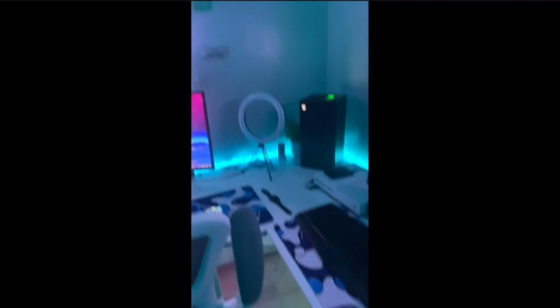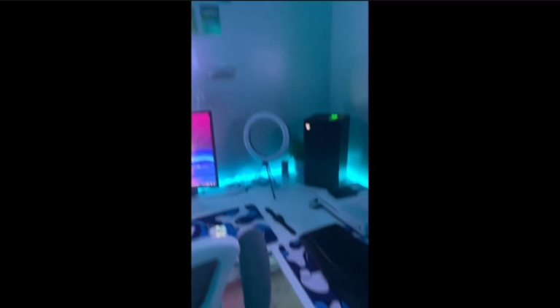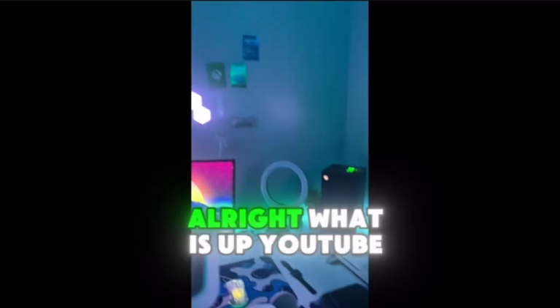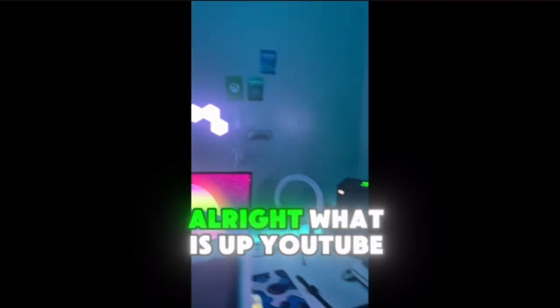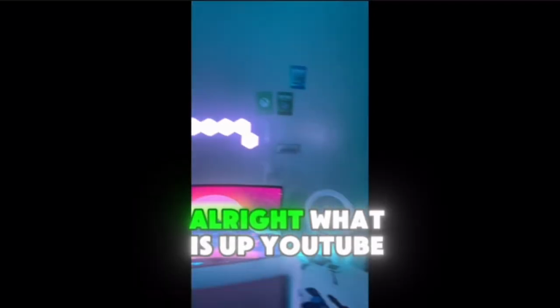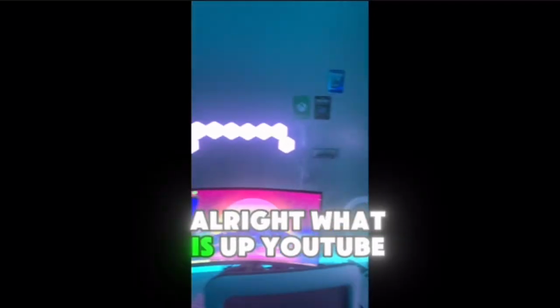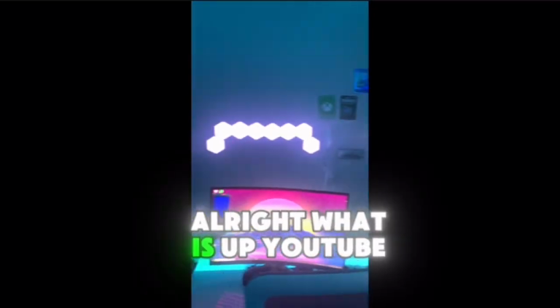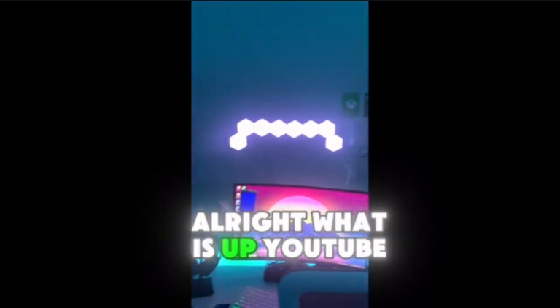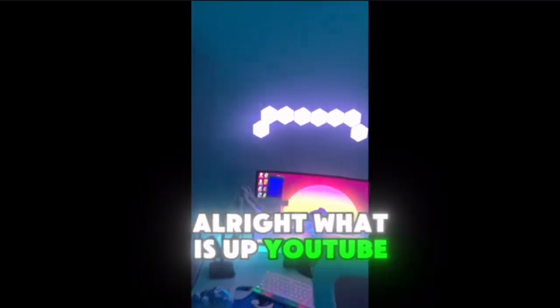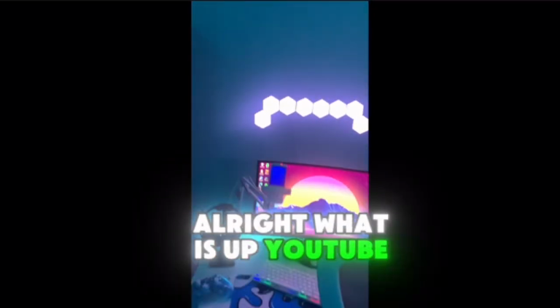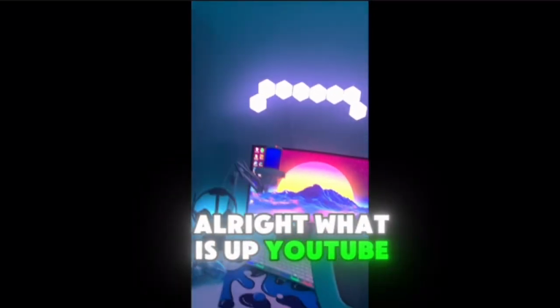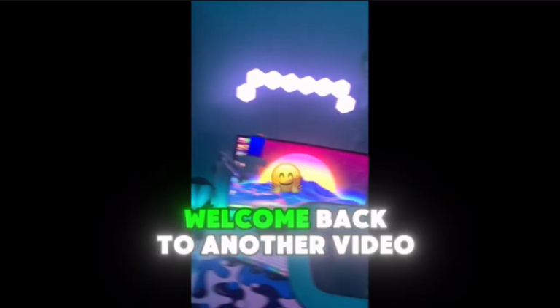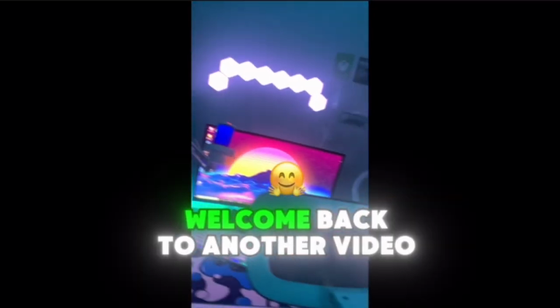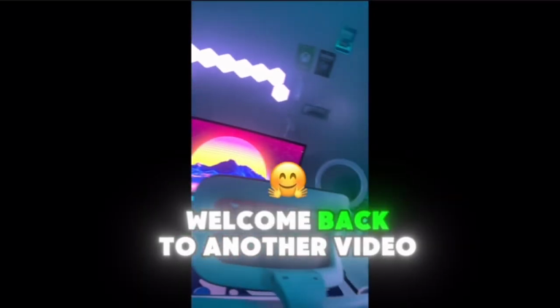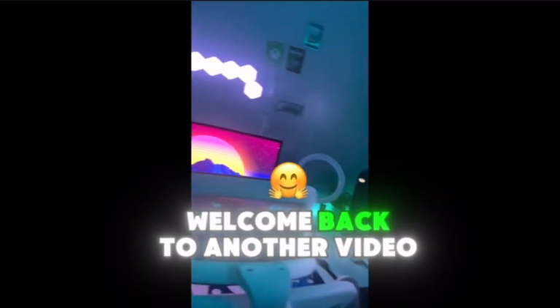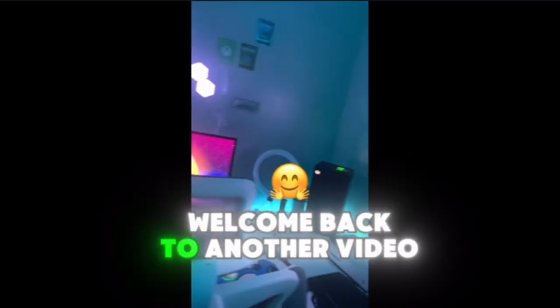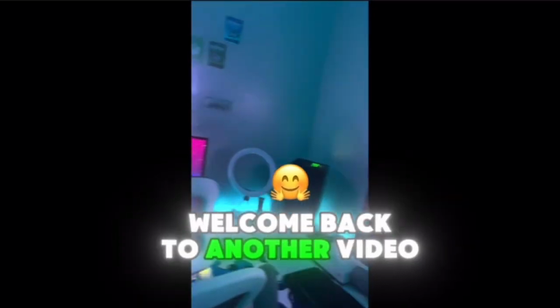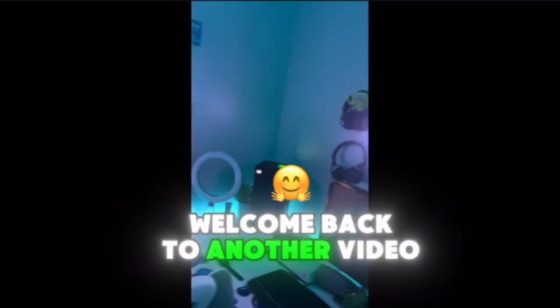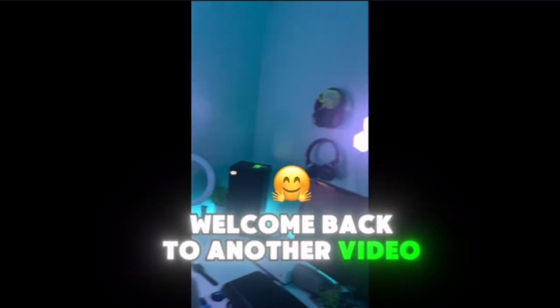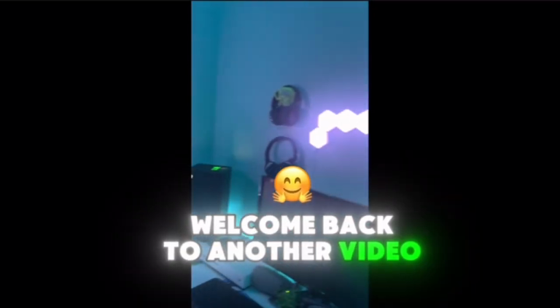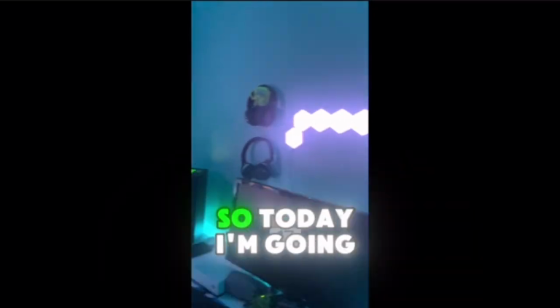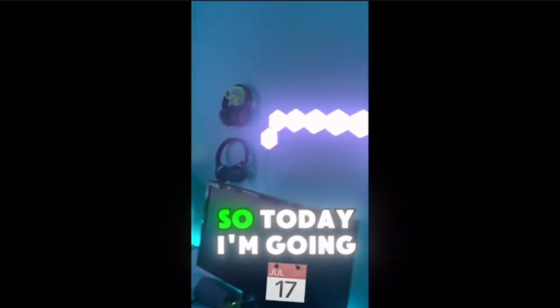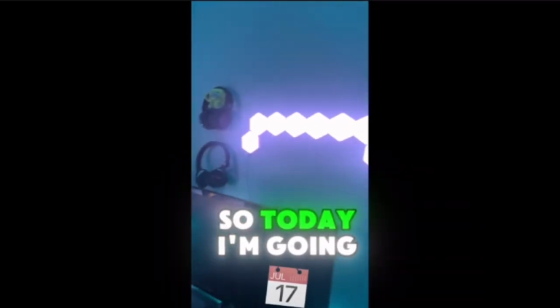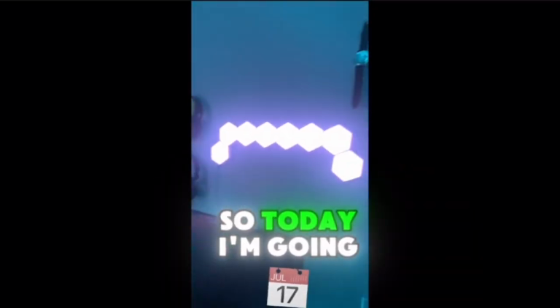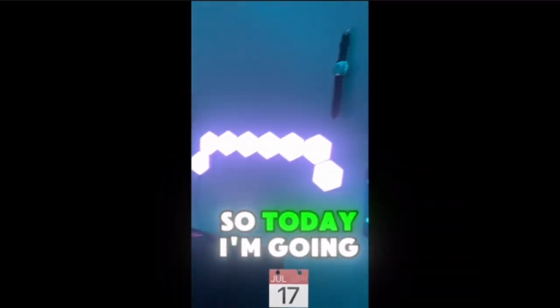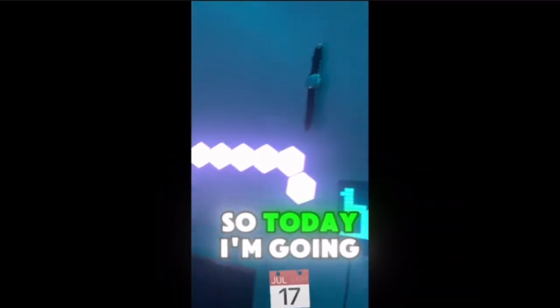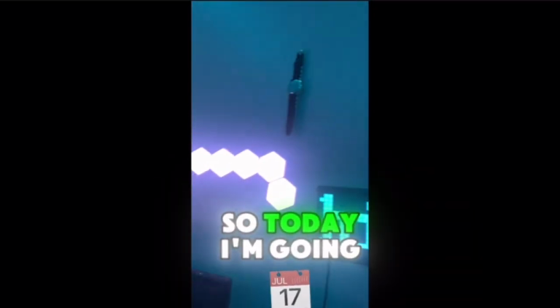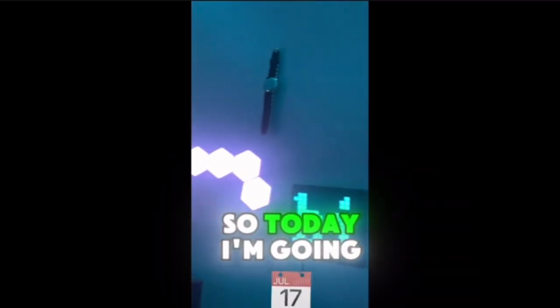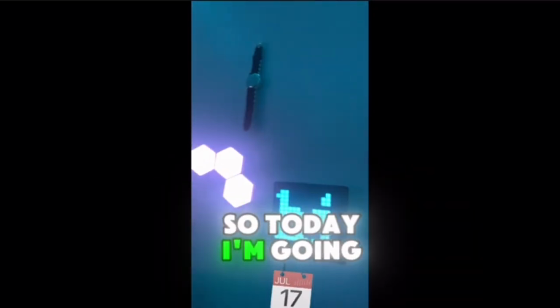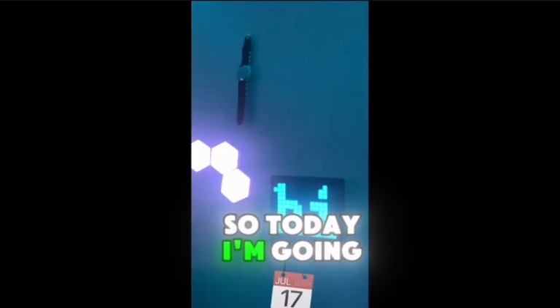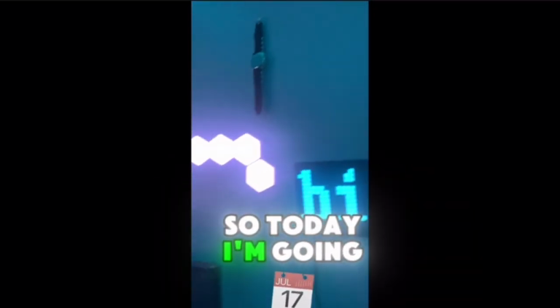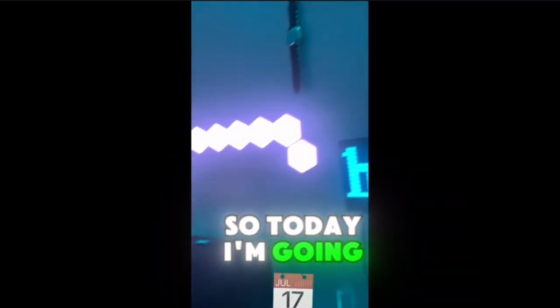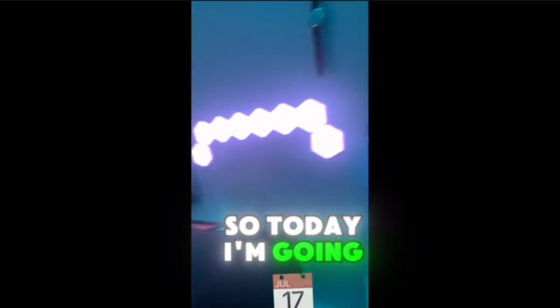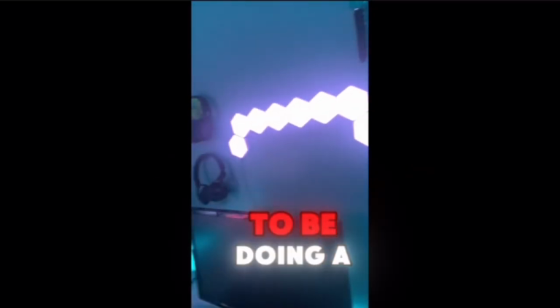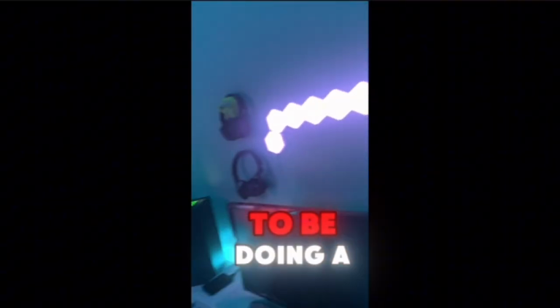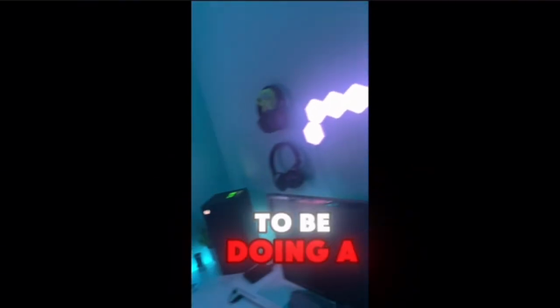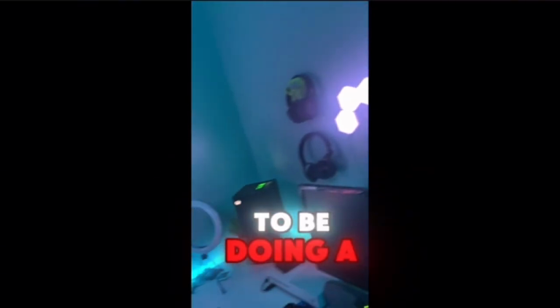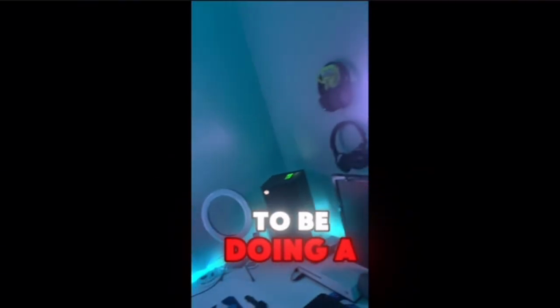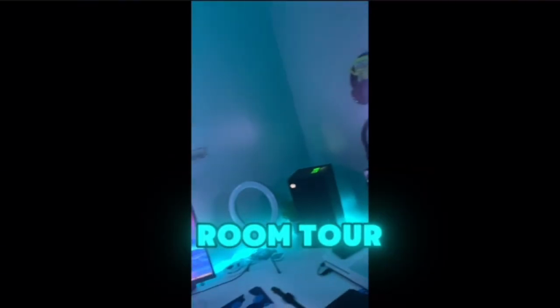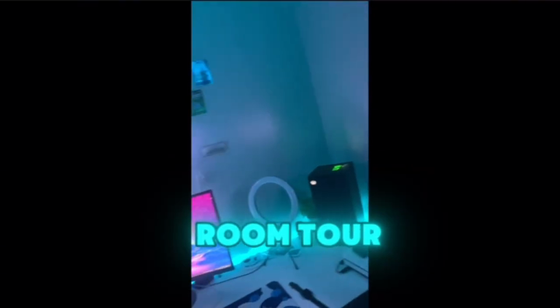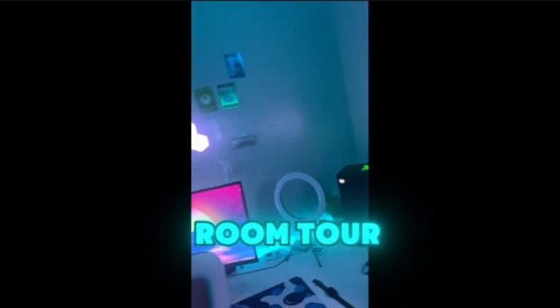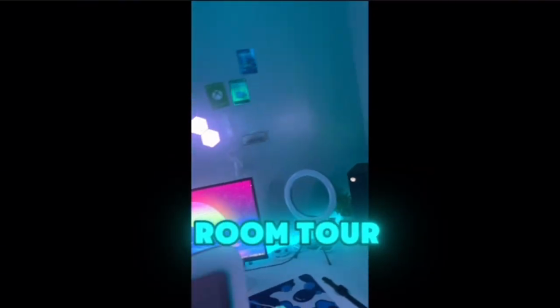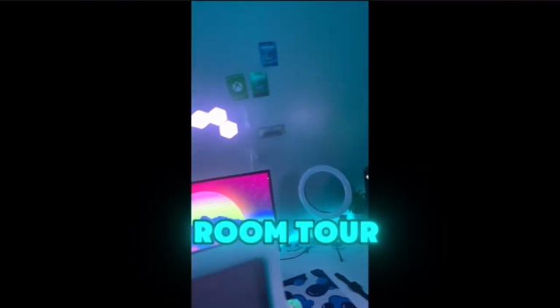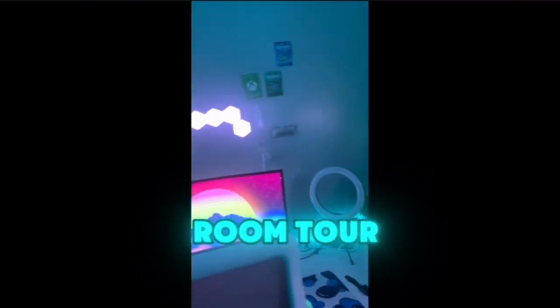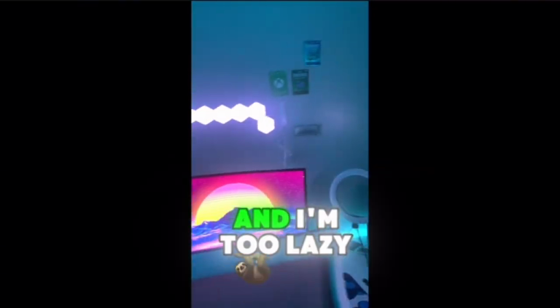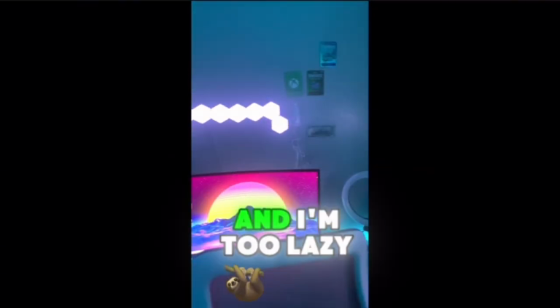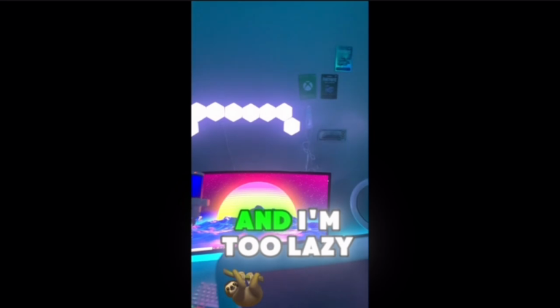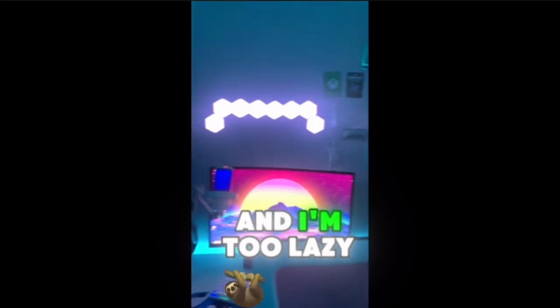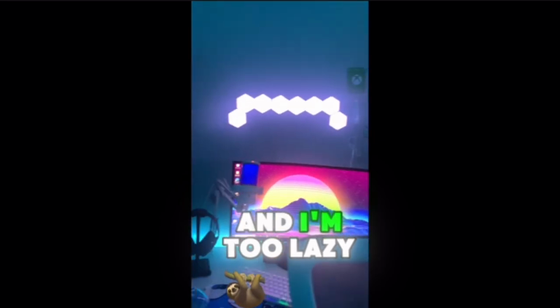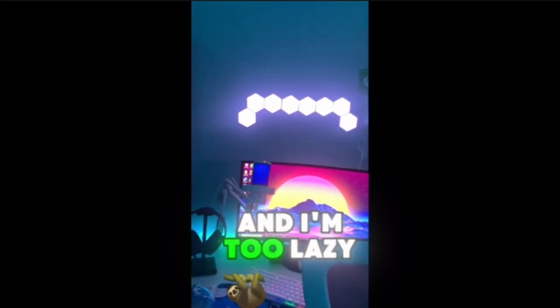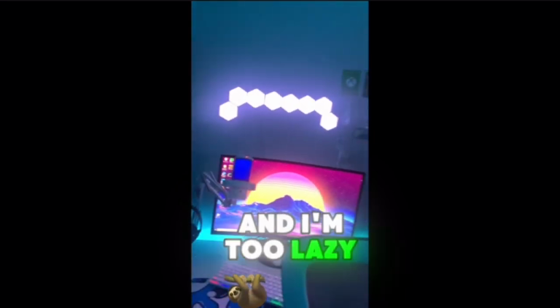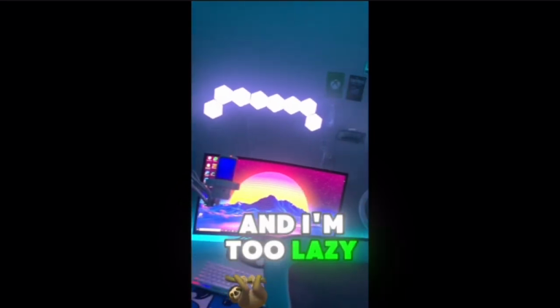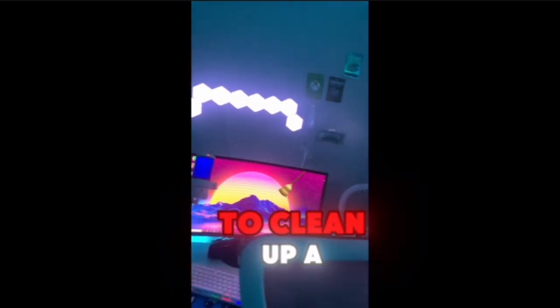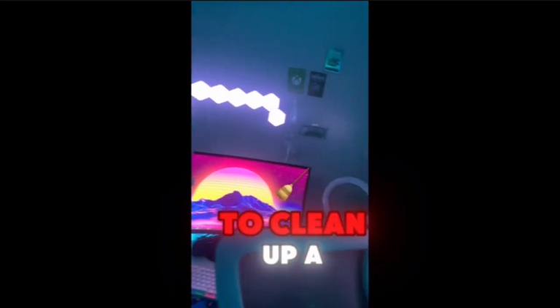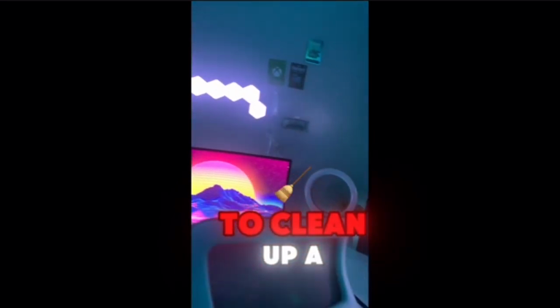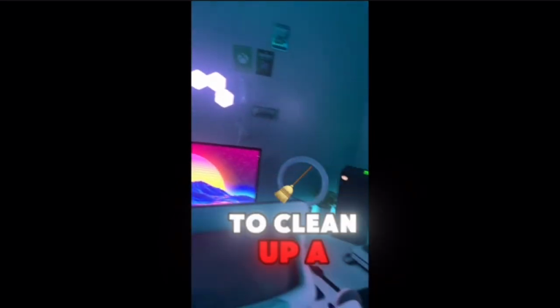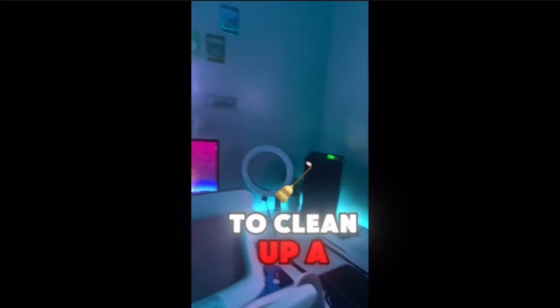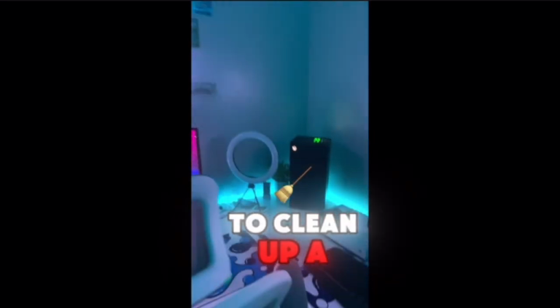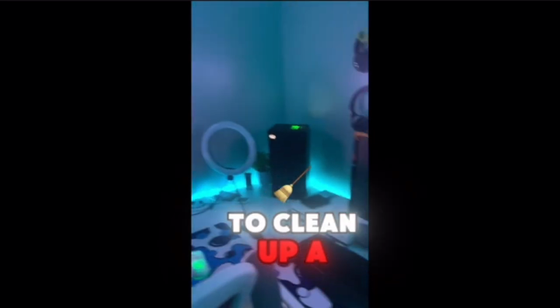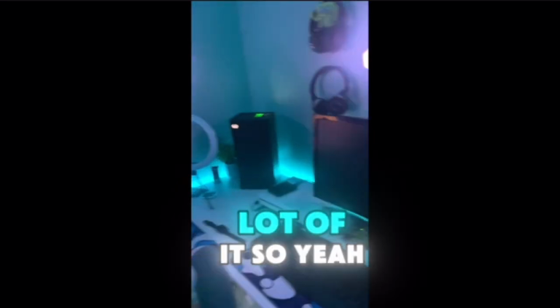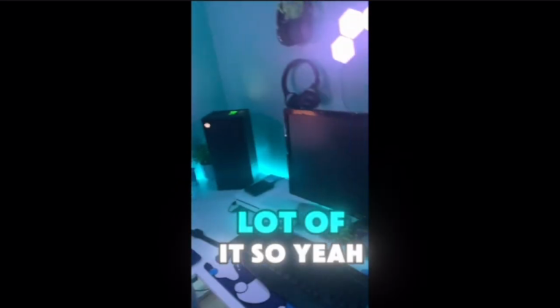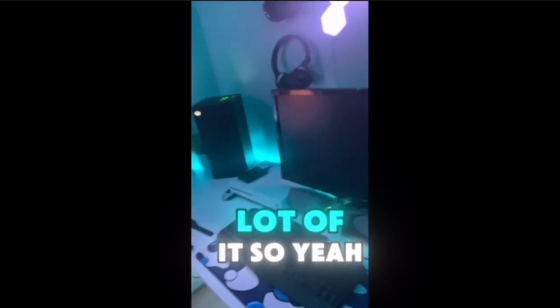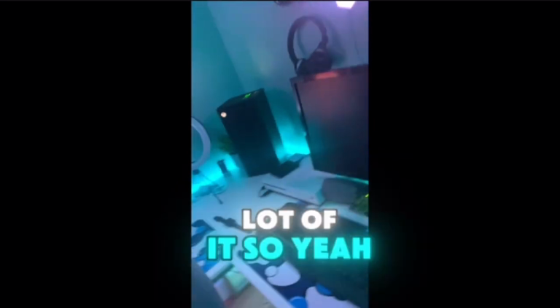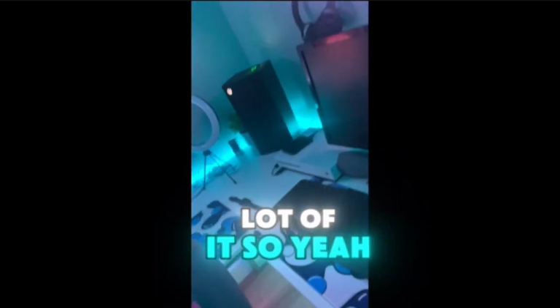Alright, what is up YouTube? Welcome back to another video. So today I'm going to be doing a room tour, and I'm too lazy to clean up a lot of it.